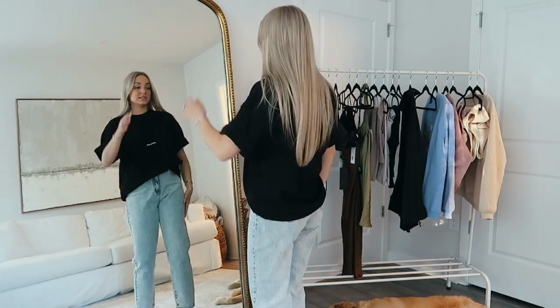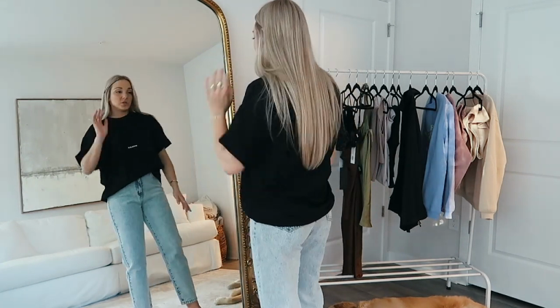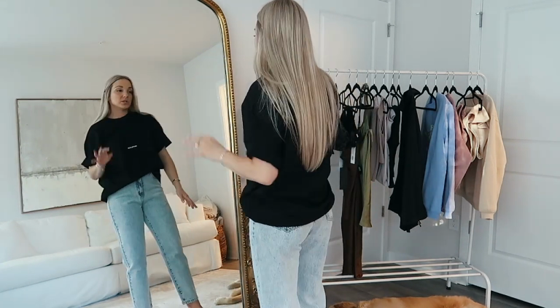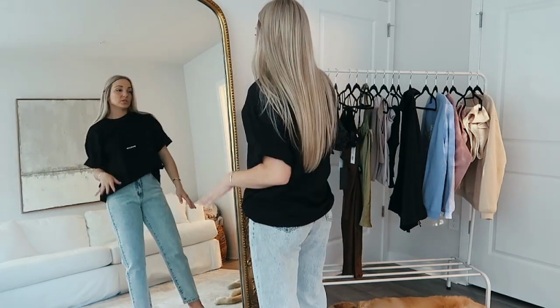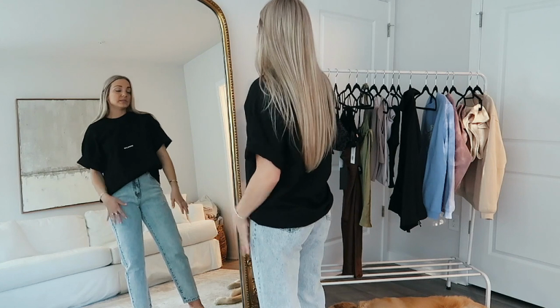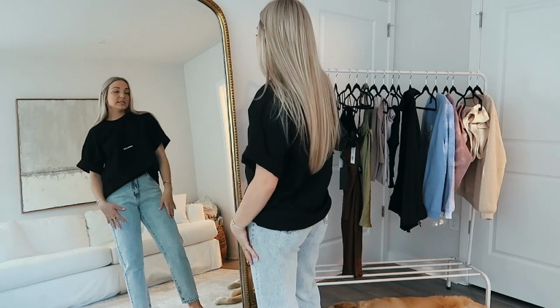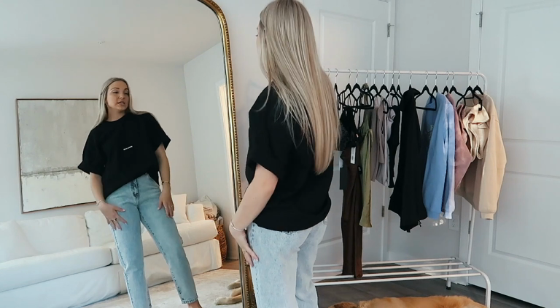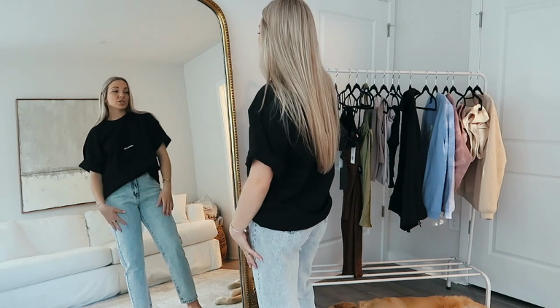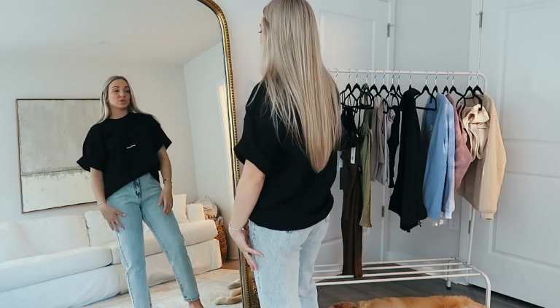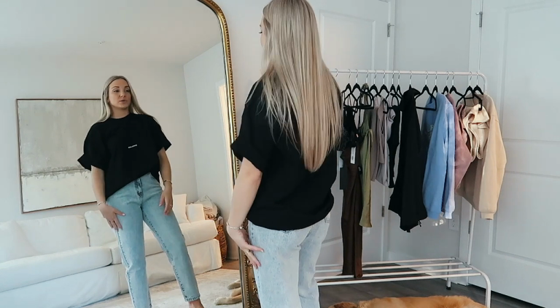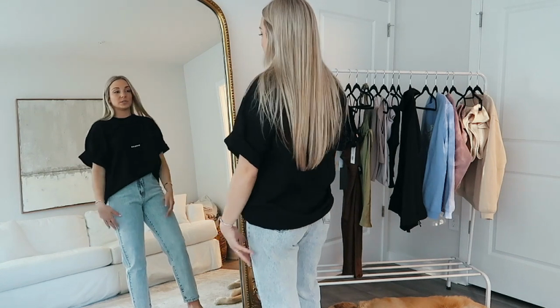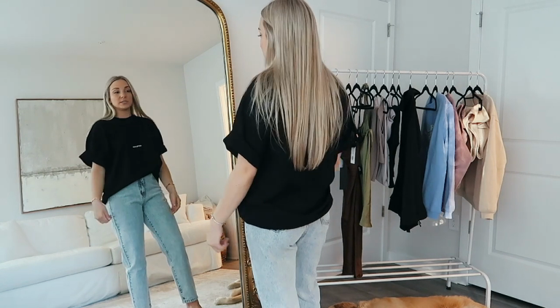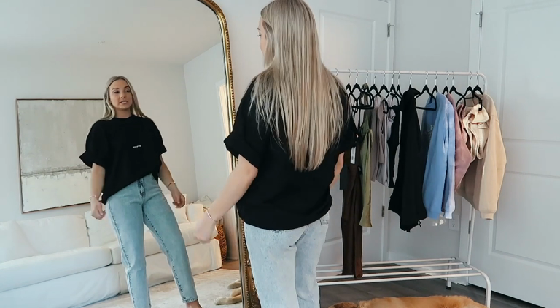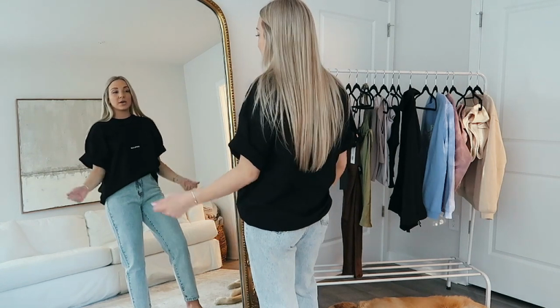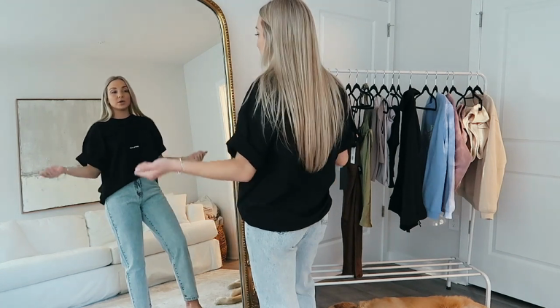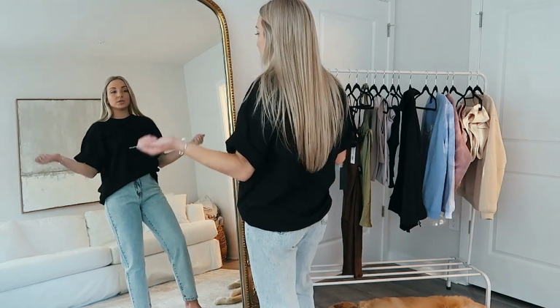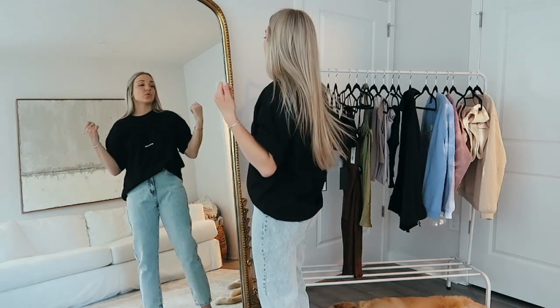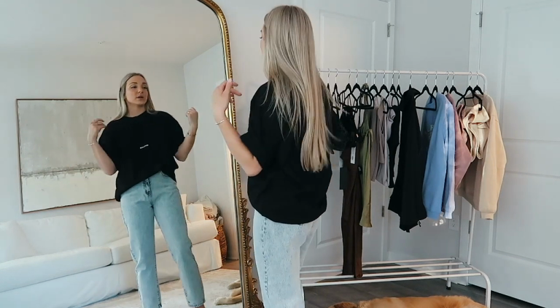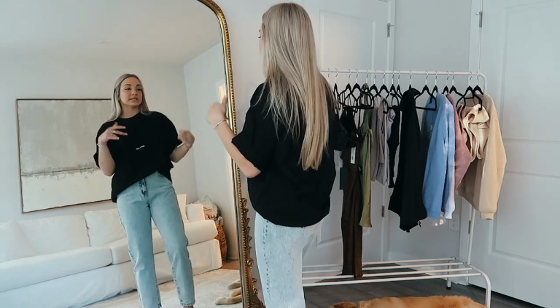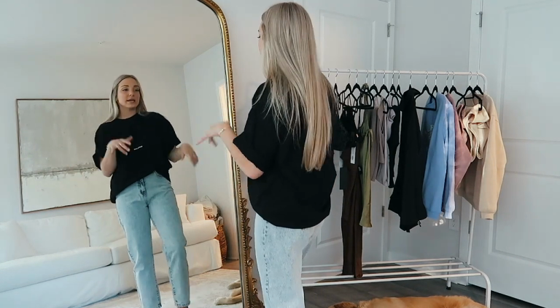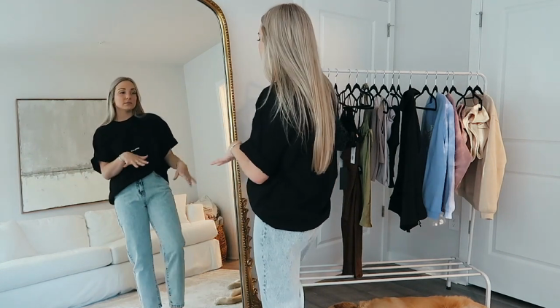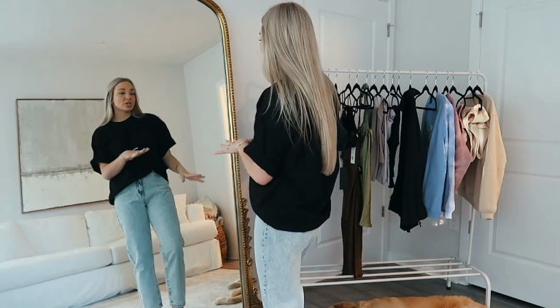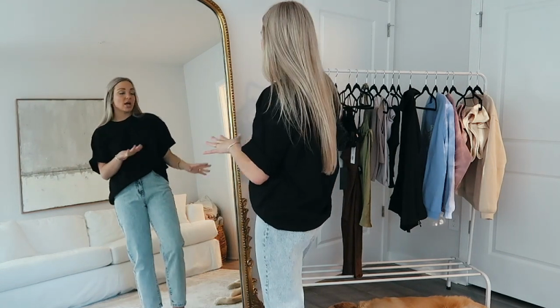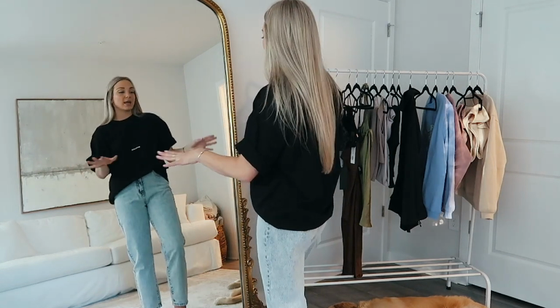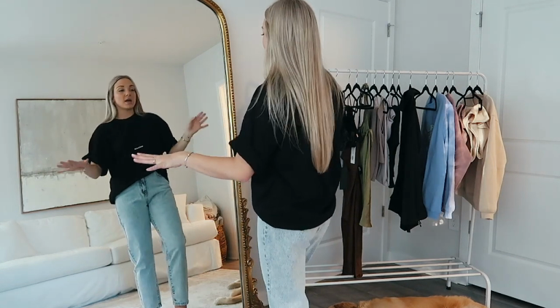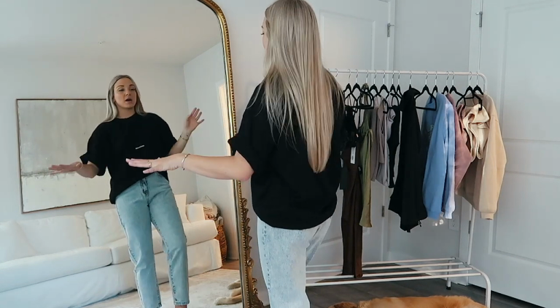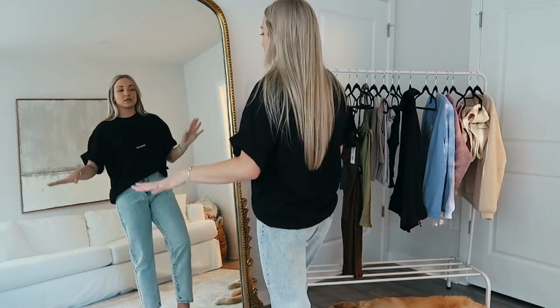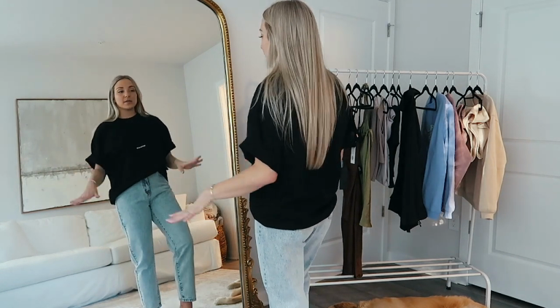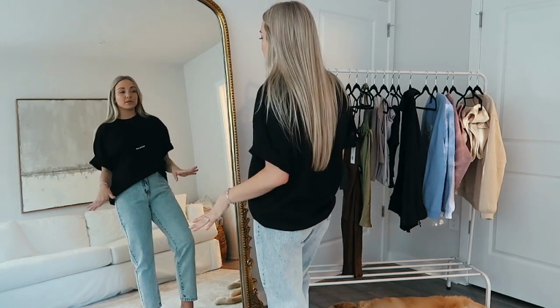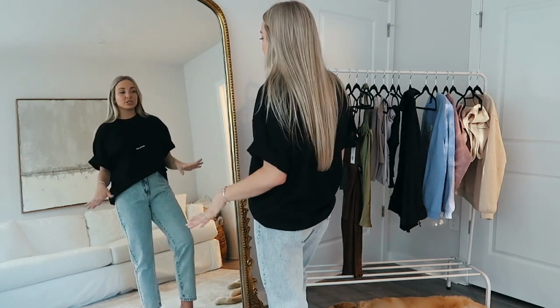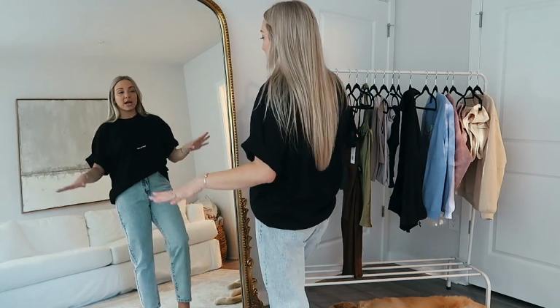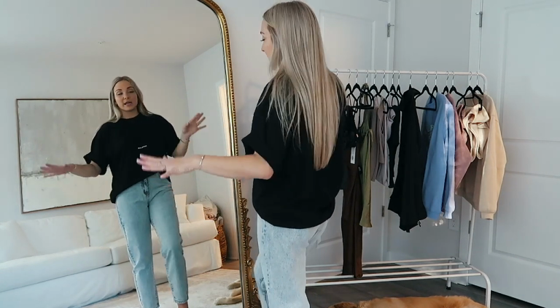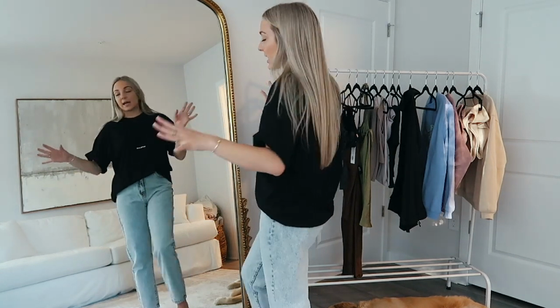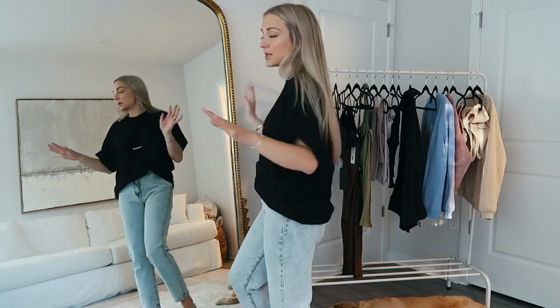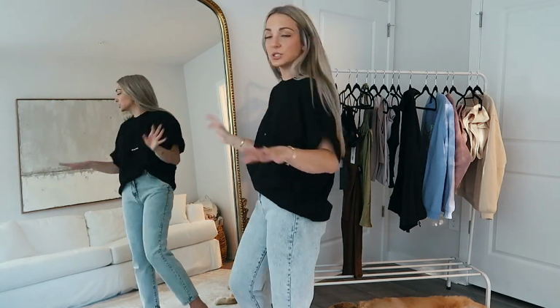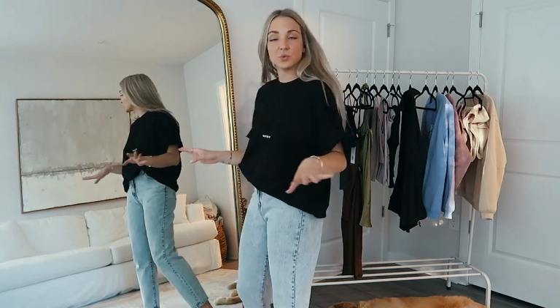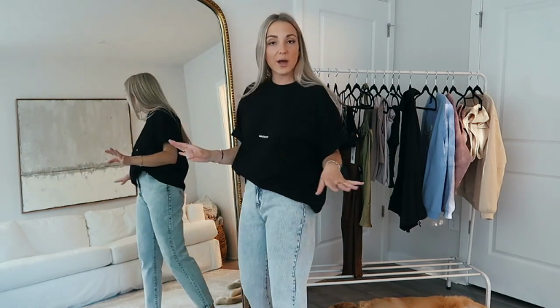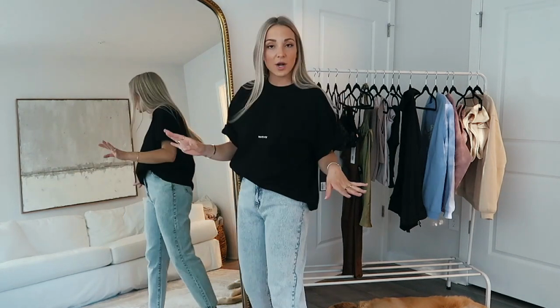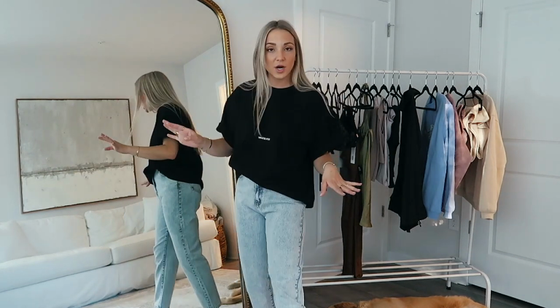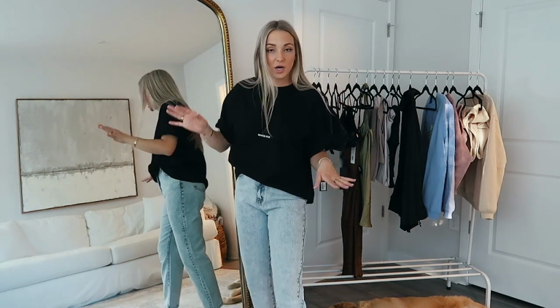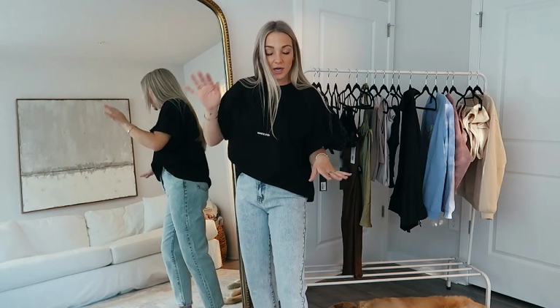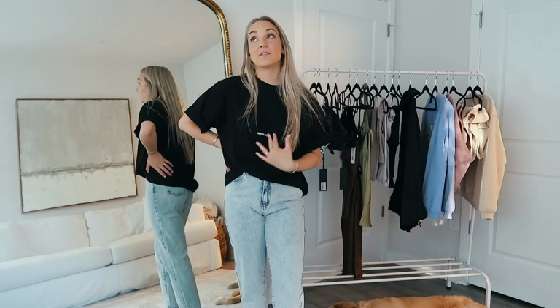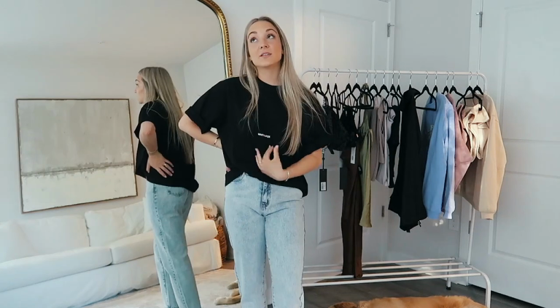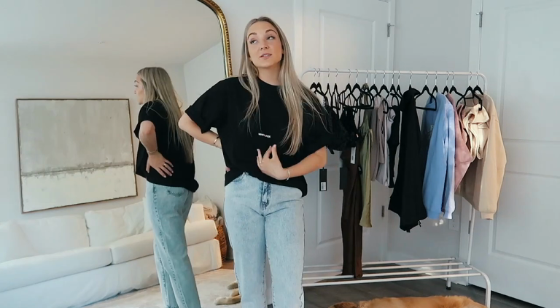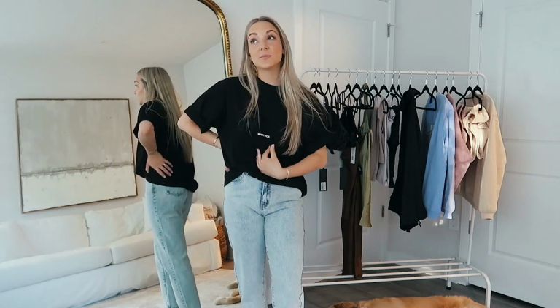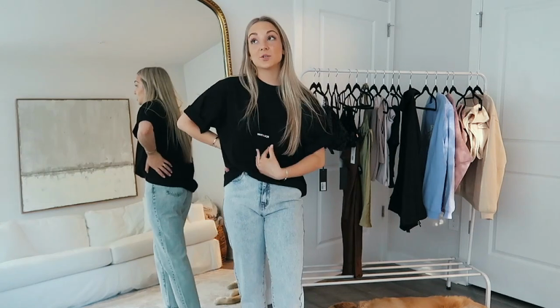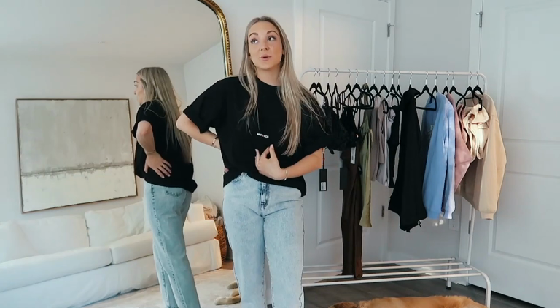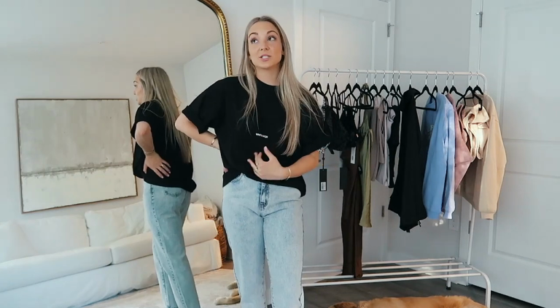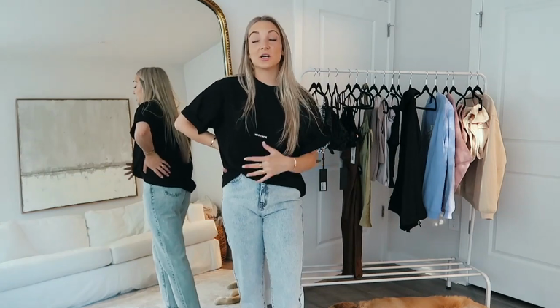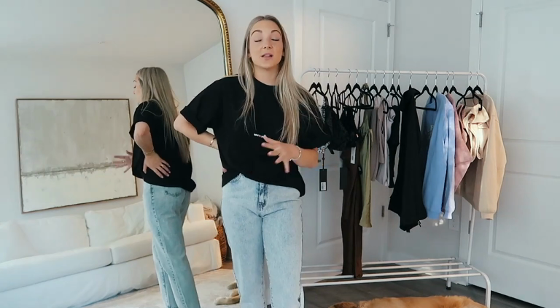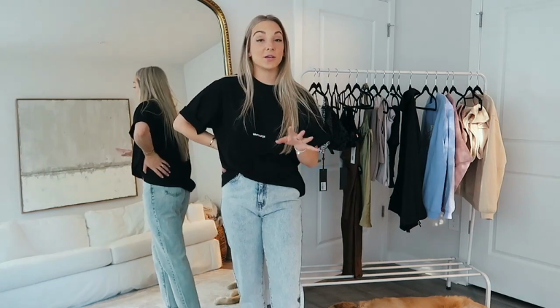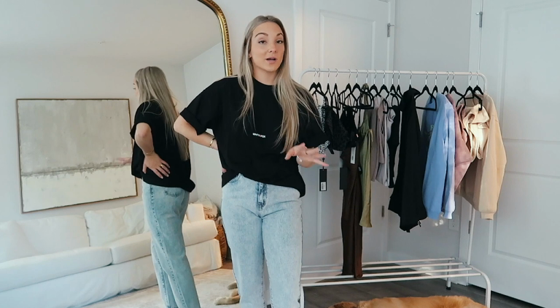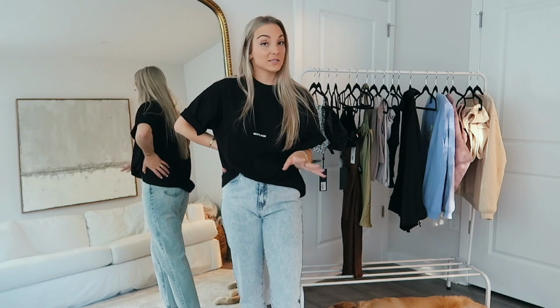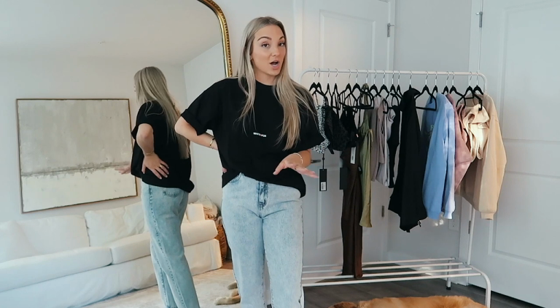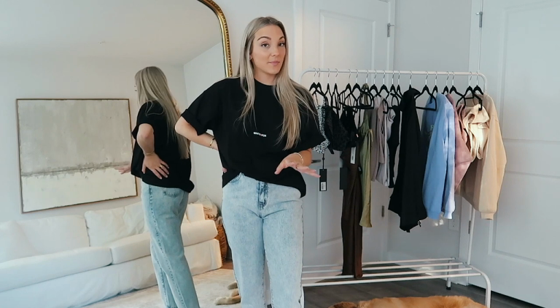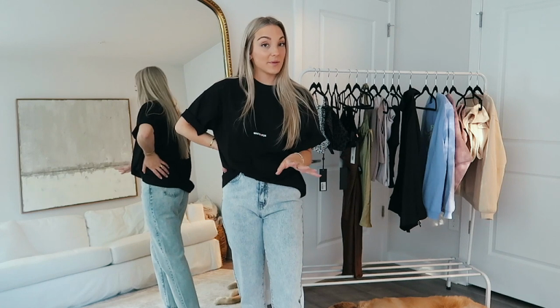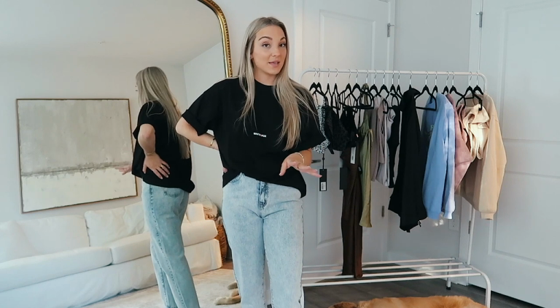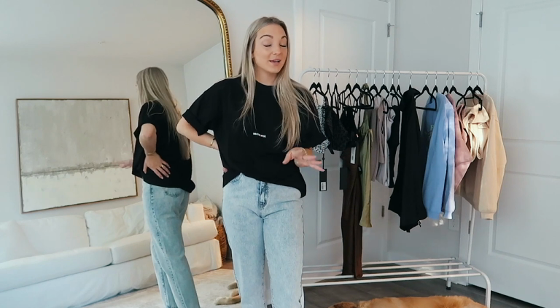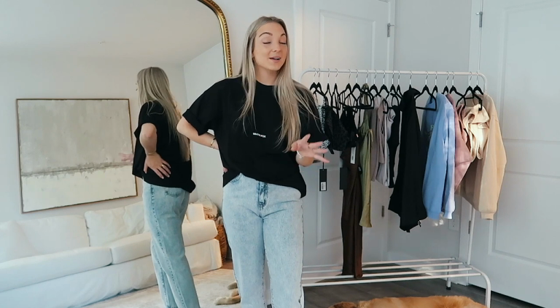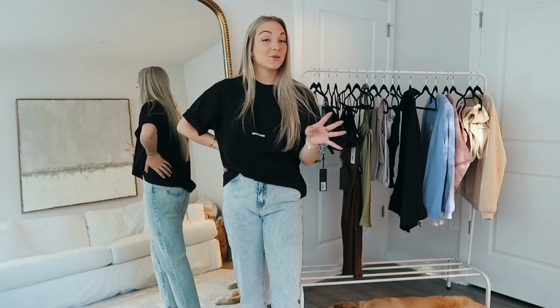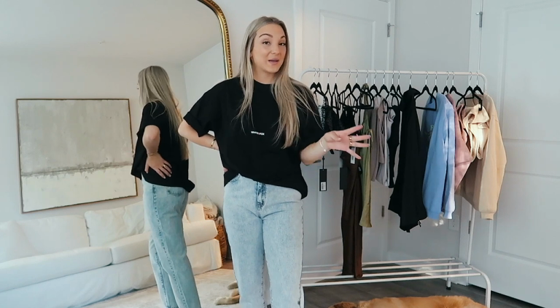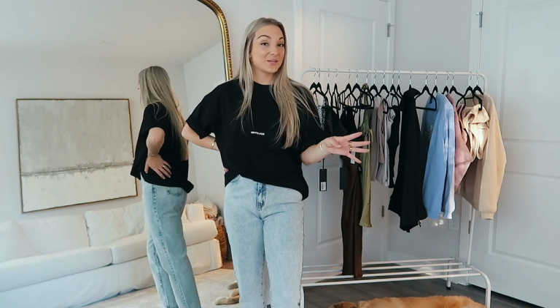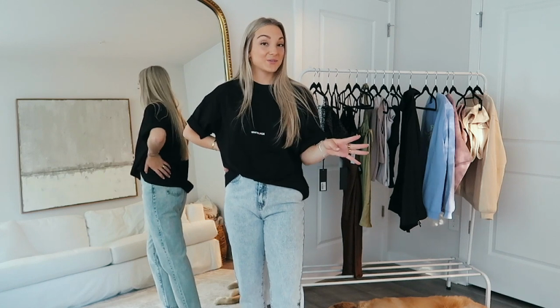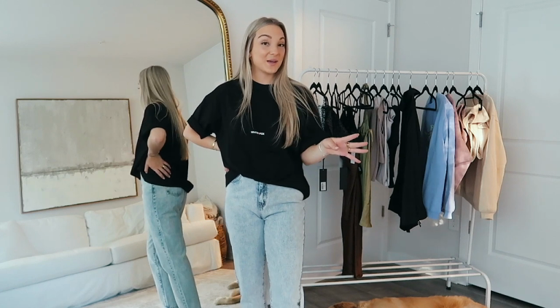You could do sneakers, you could do sandals, throw on a denim jacket, a leather jacket, or a sweater. I love this top so much — I'll let you guys copy, we can twin.